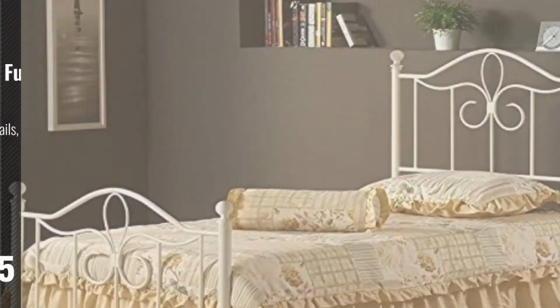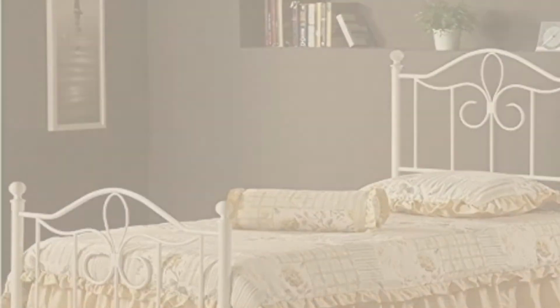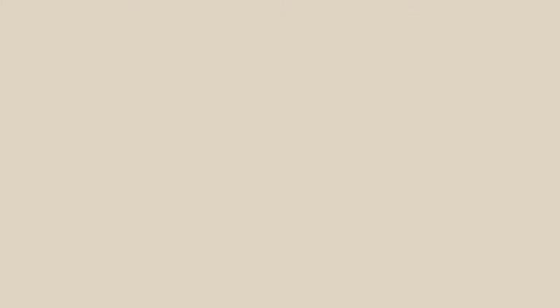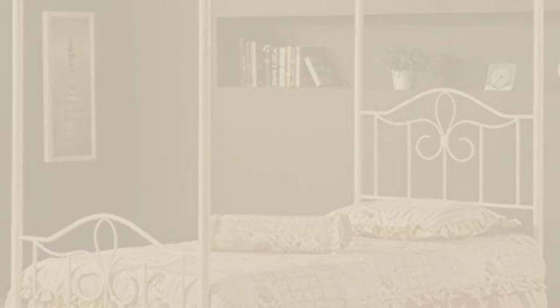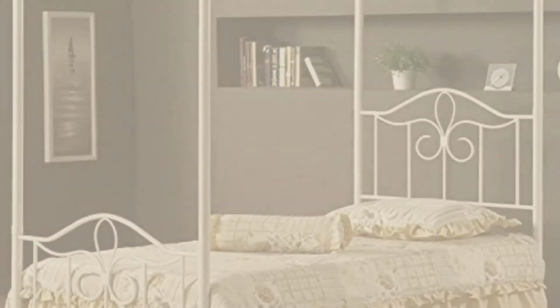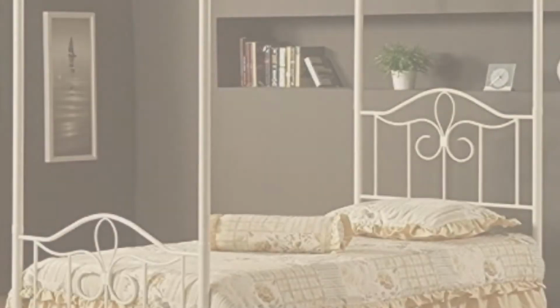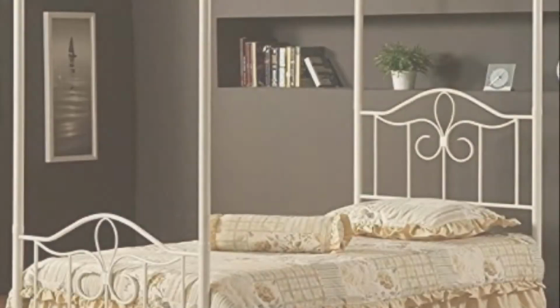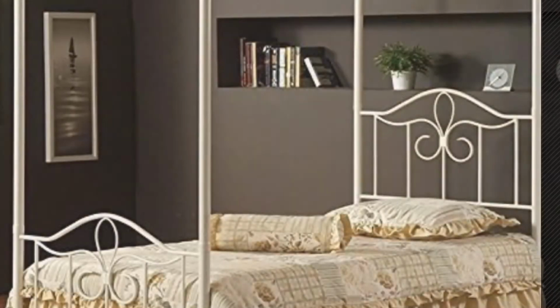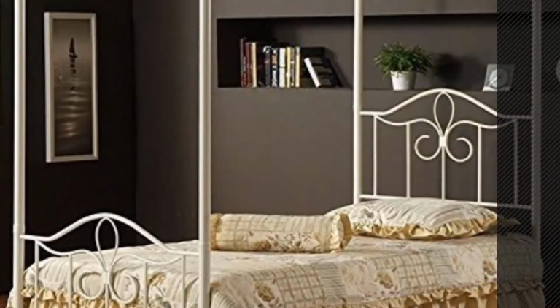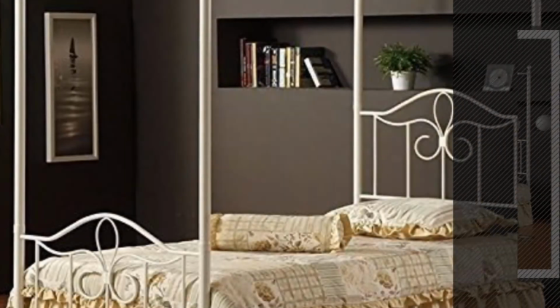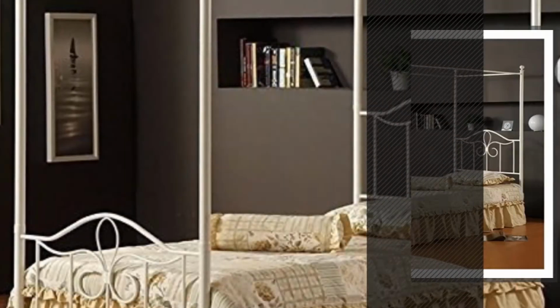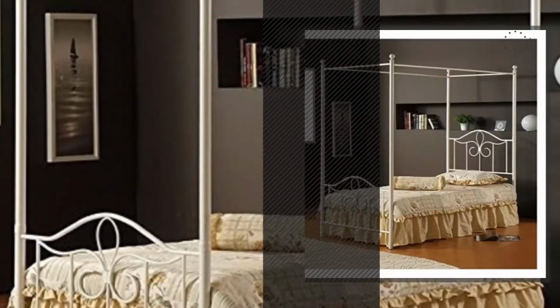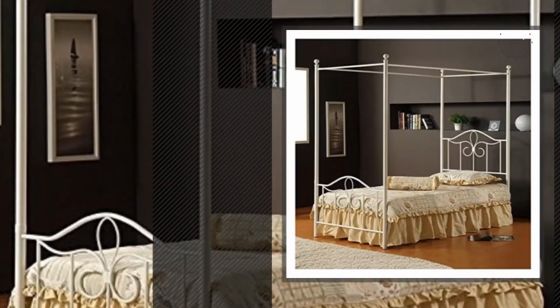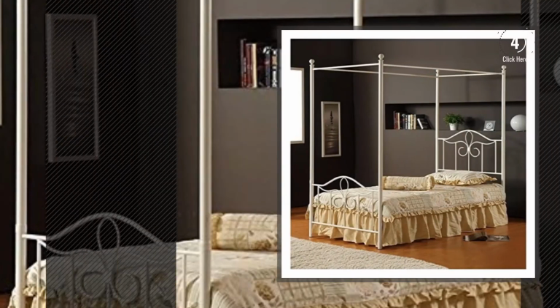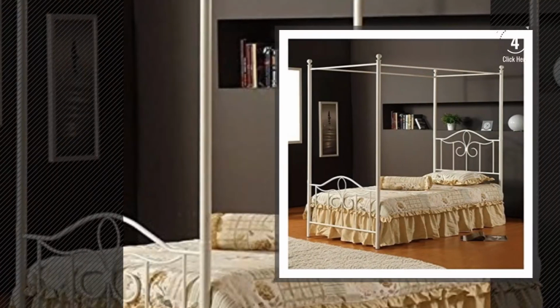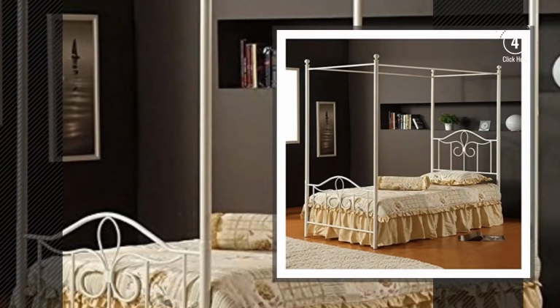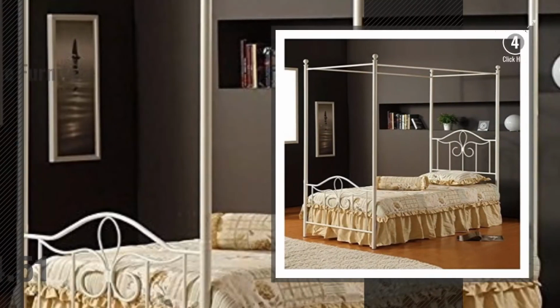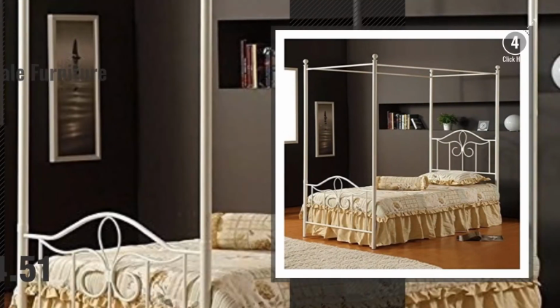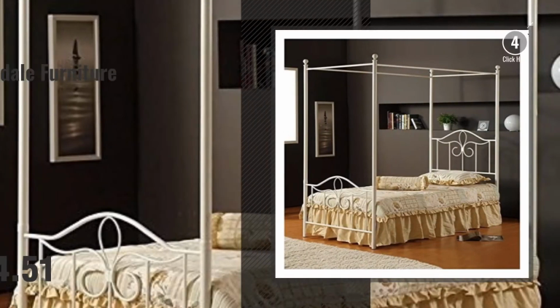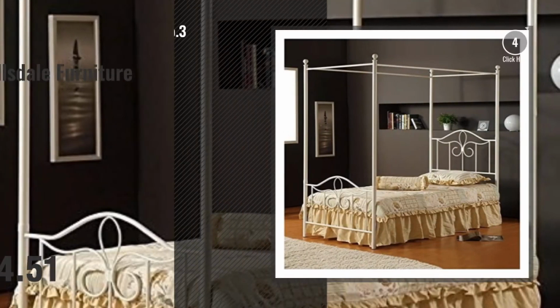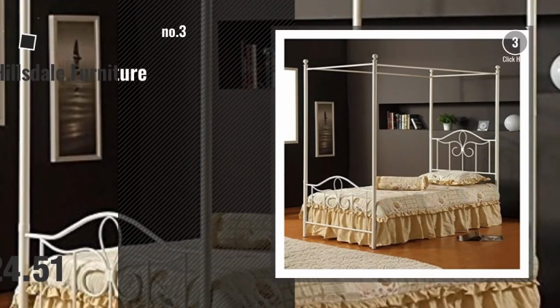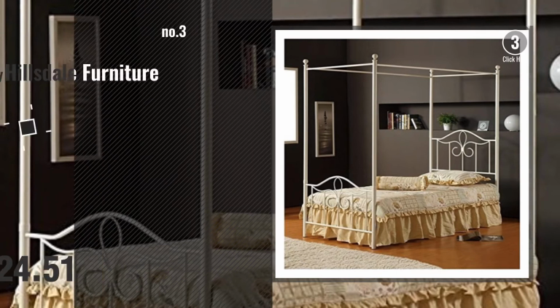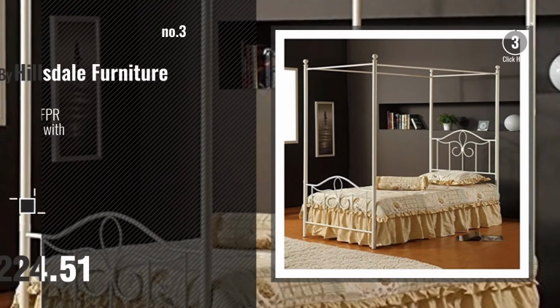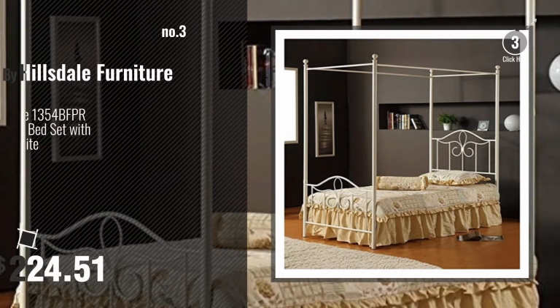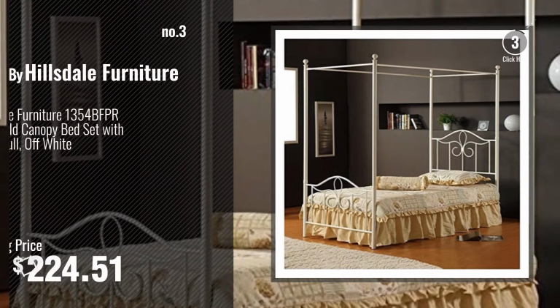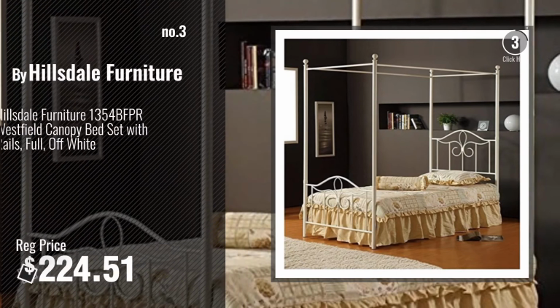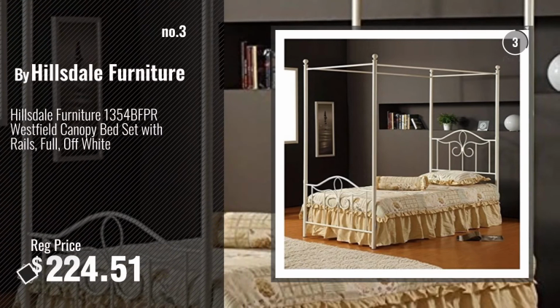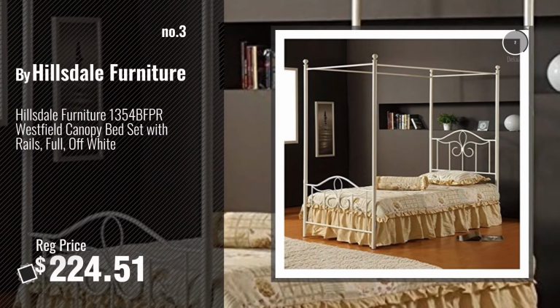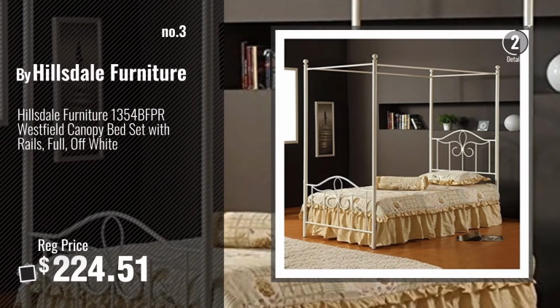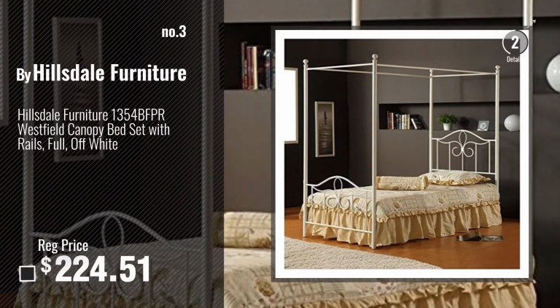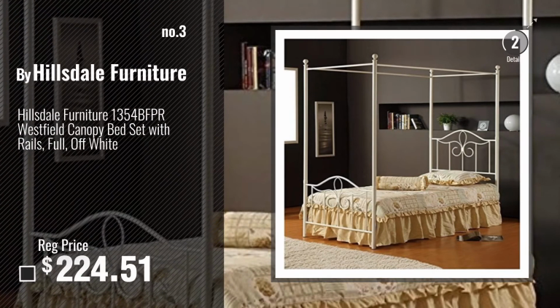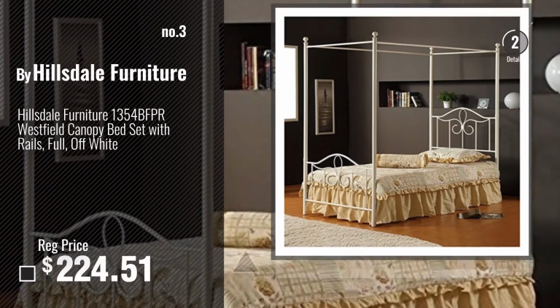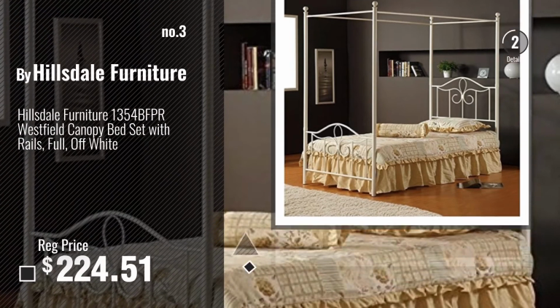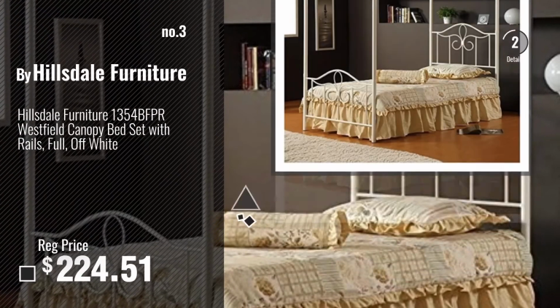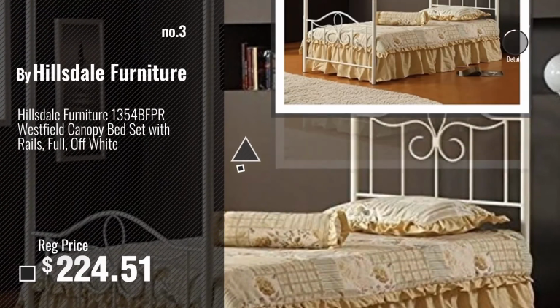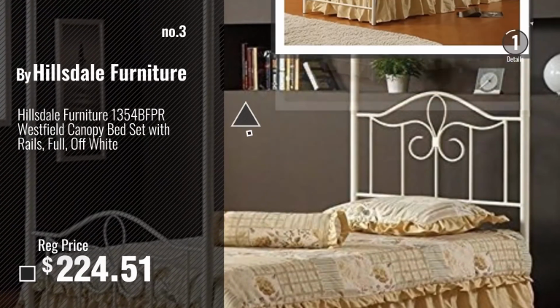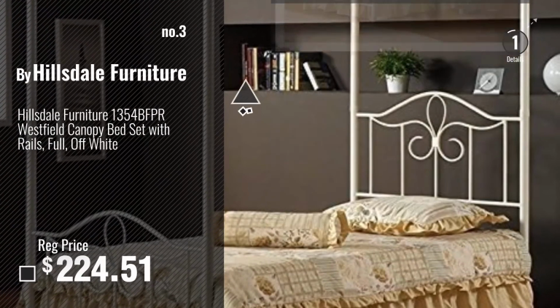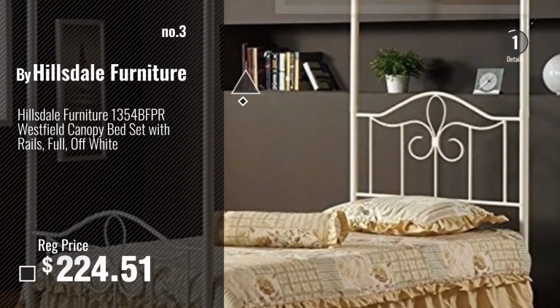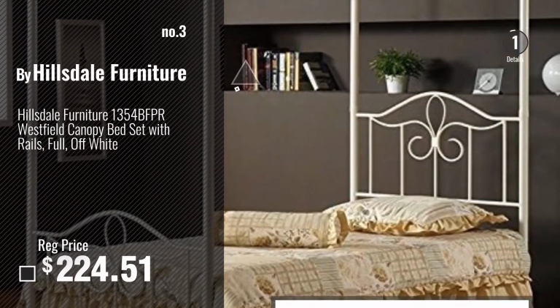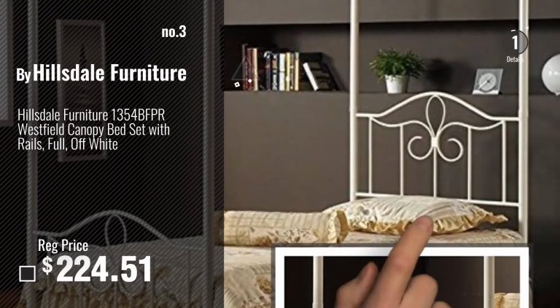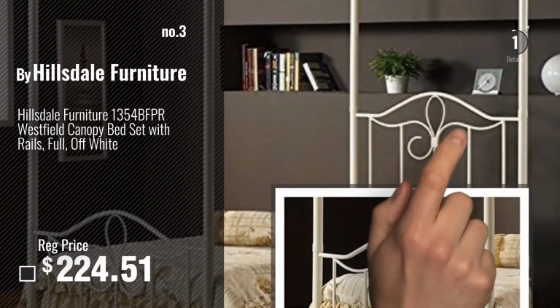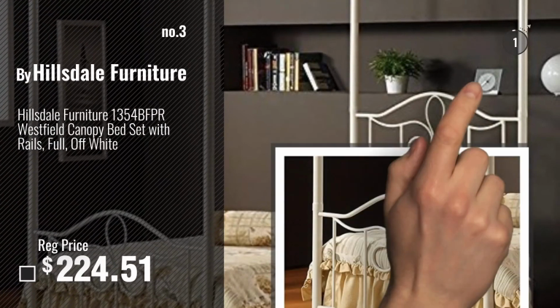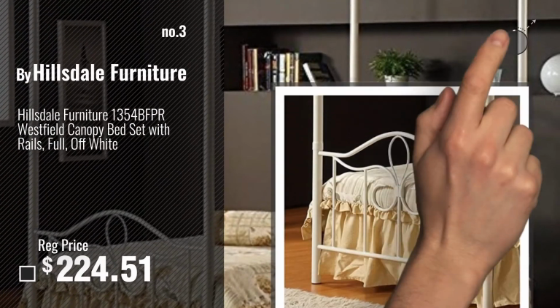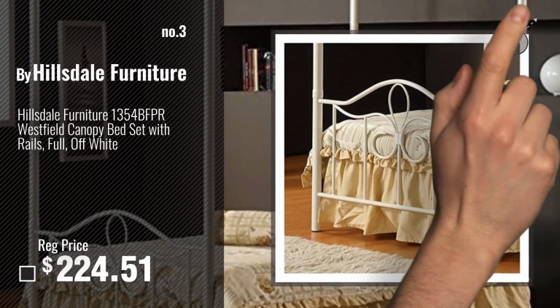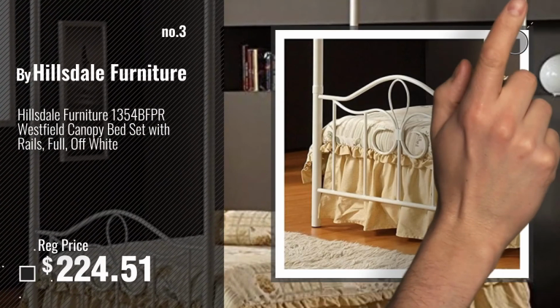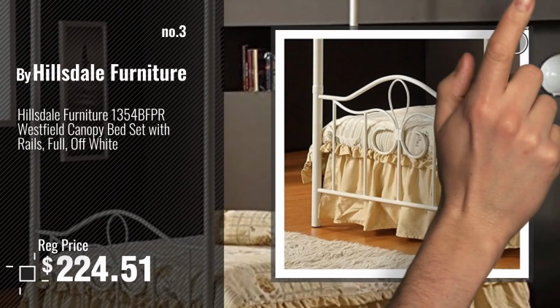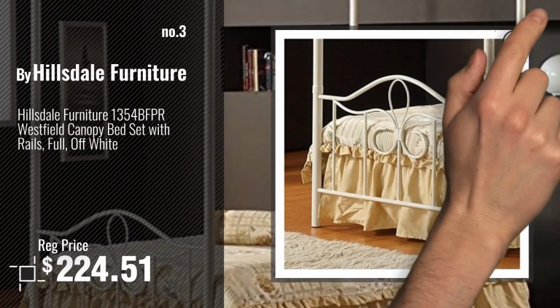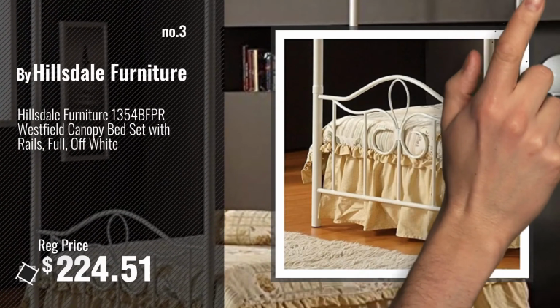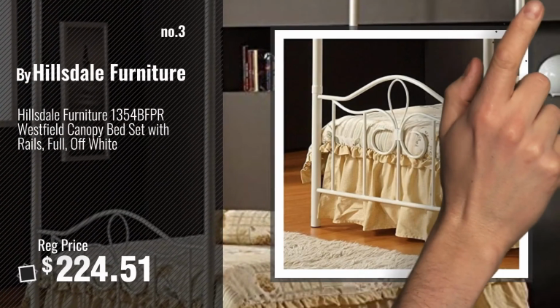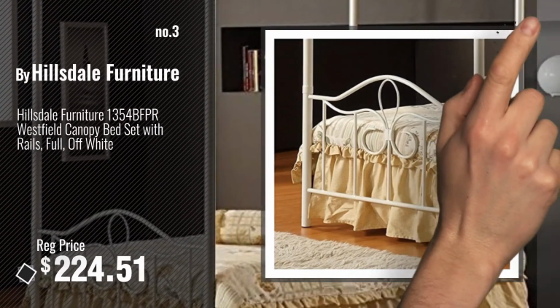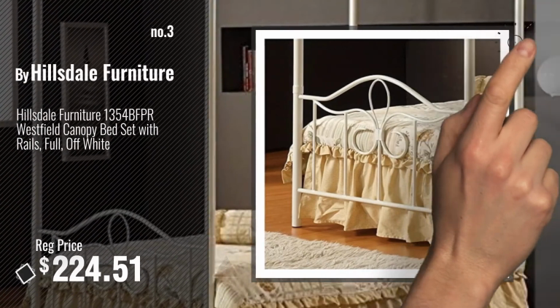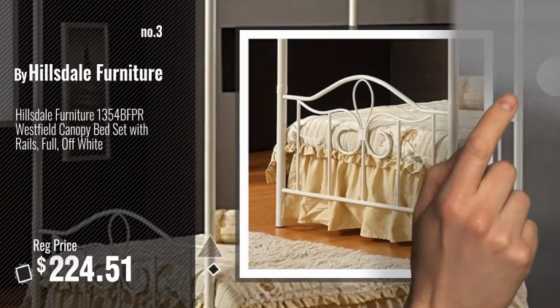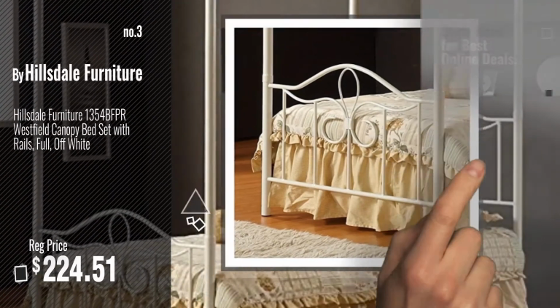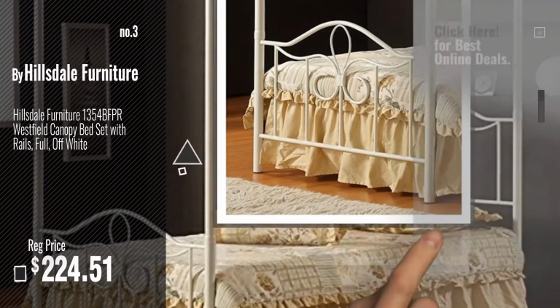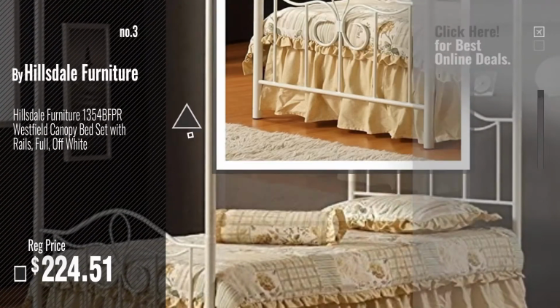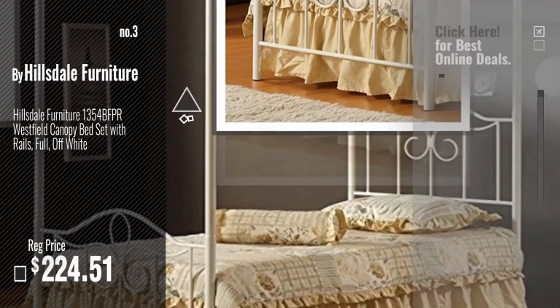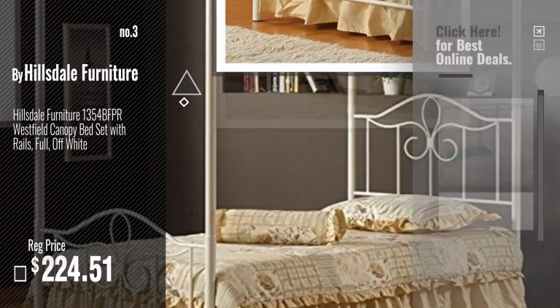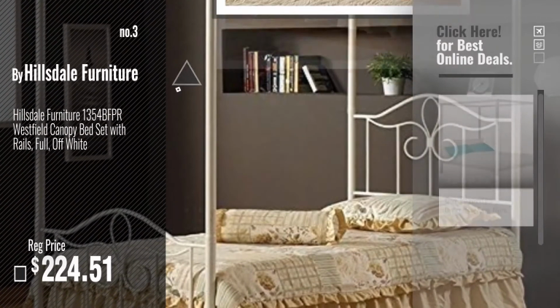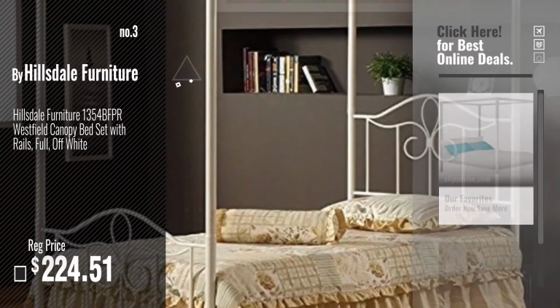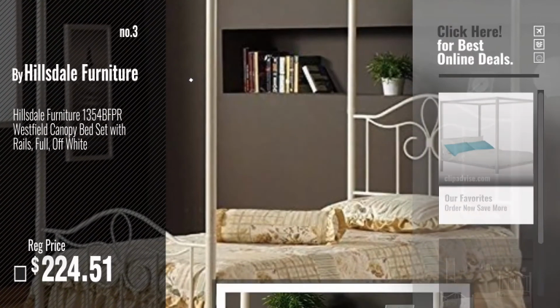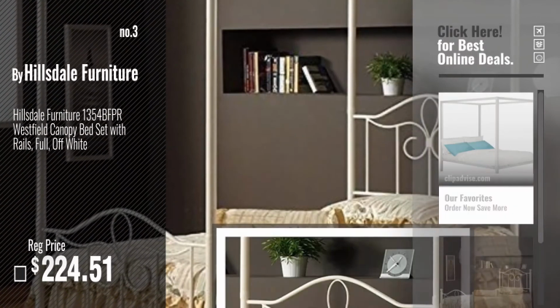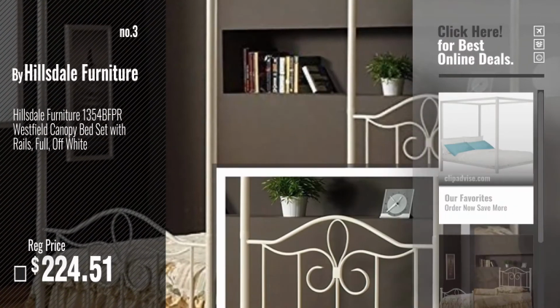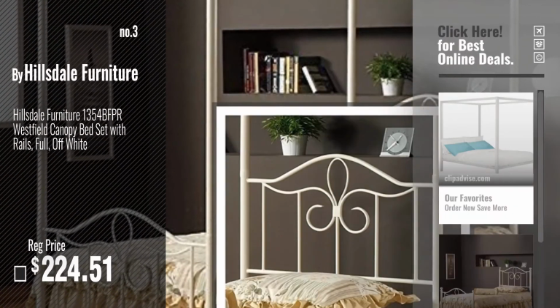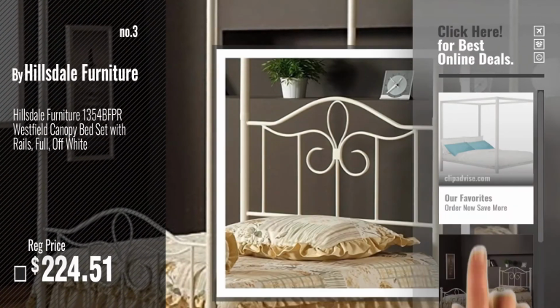Number 3. Get your favorite canopy beds now — just click this circle in the corner.